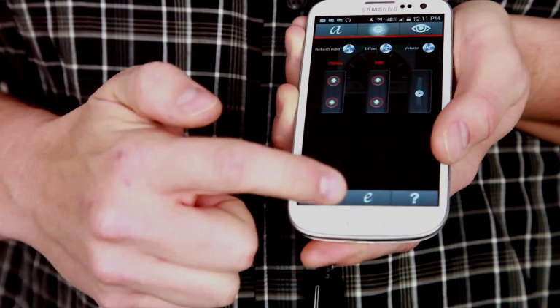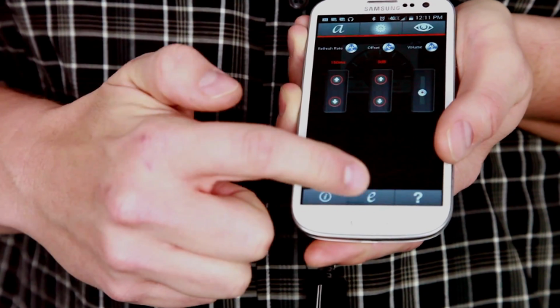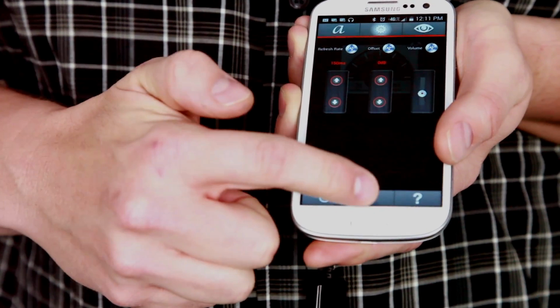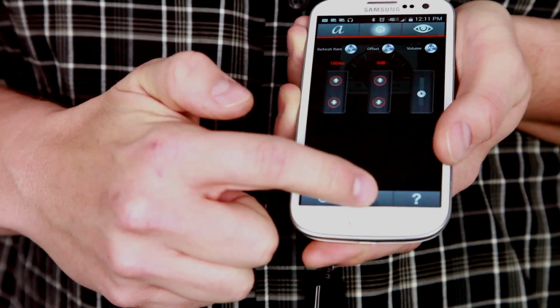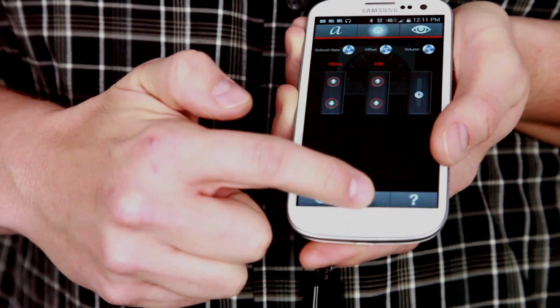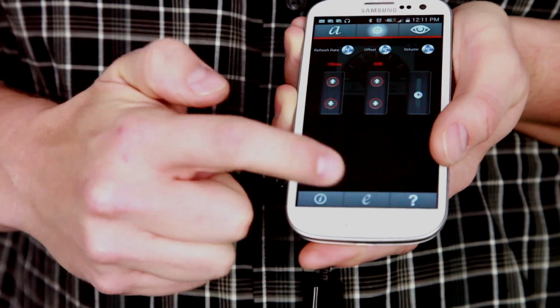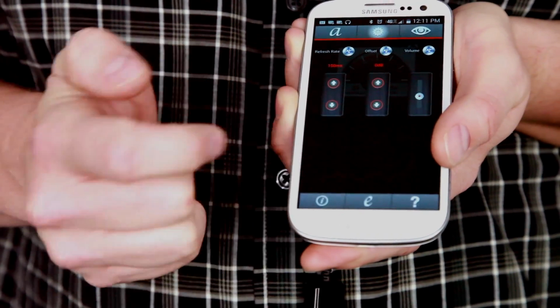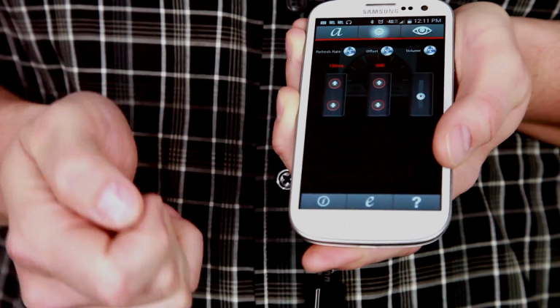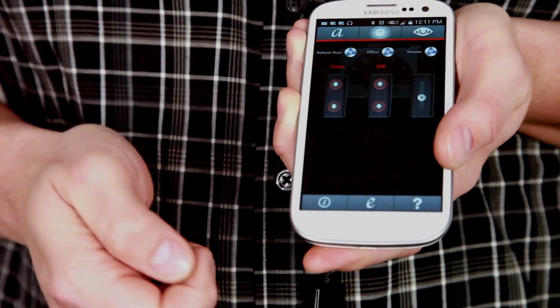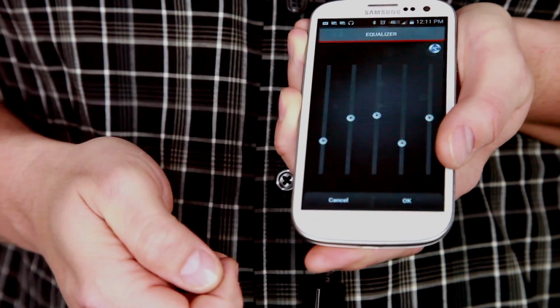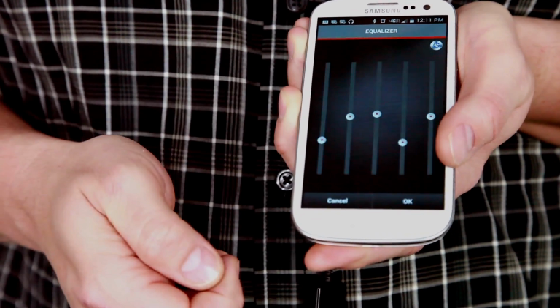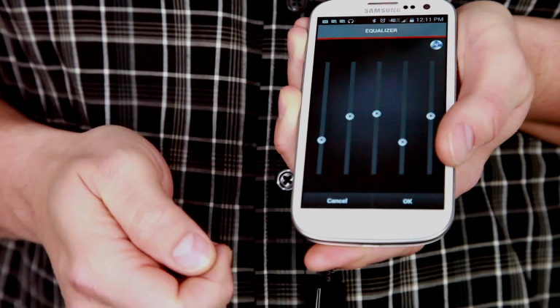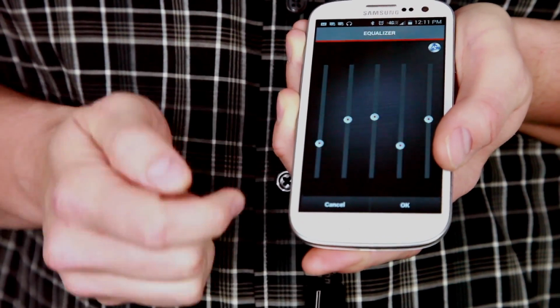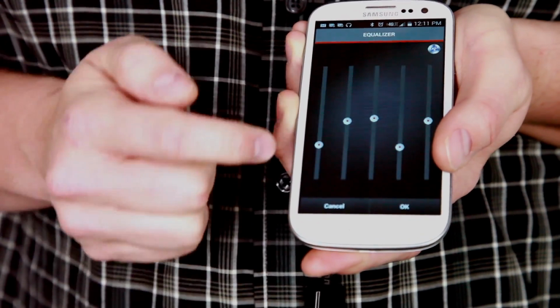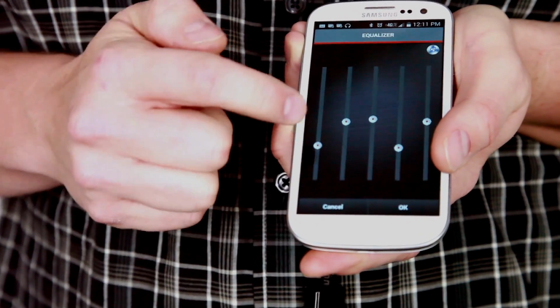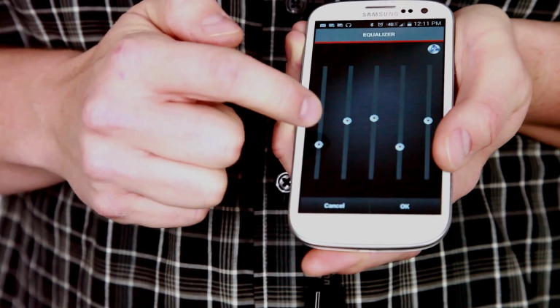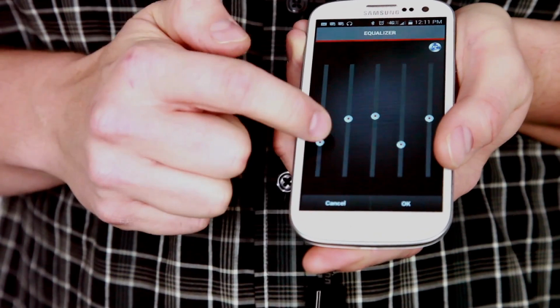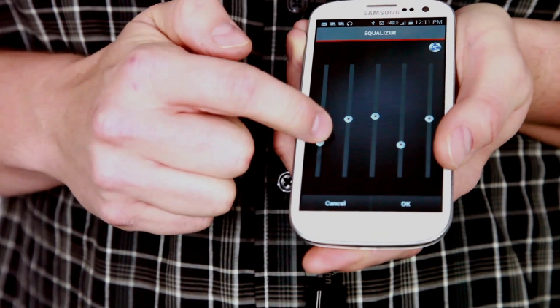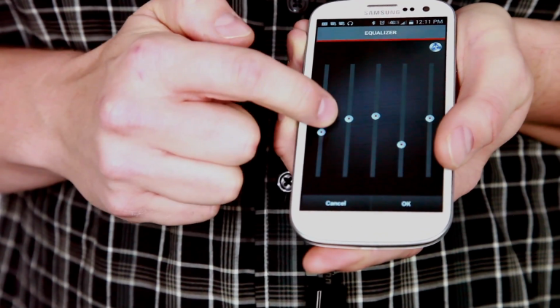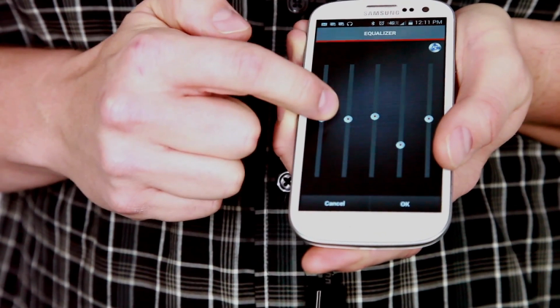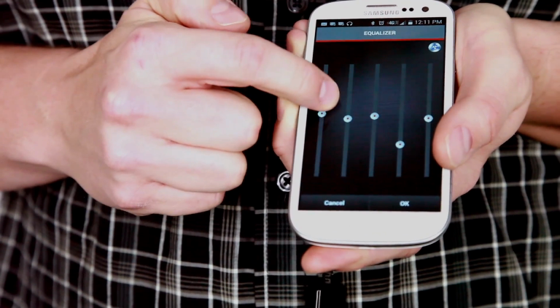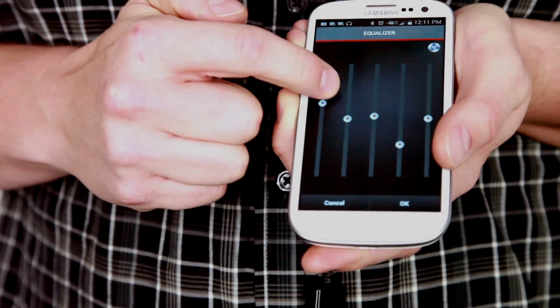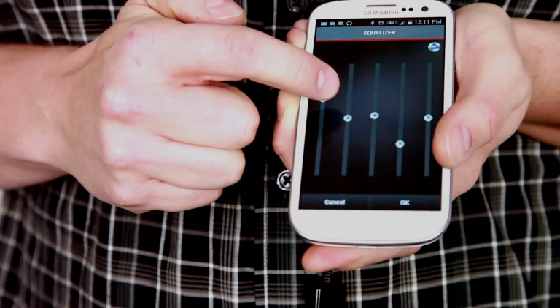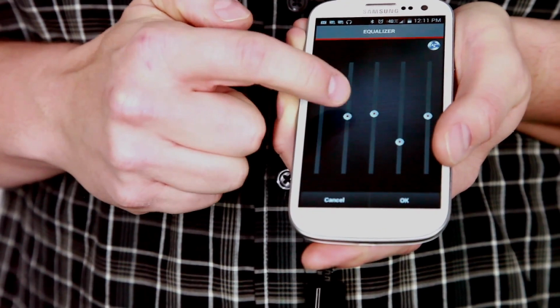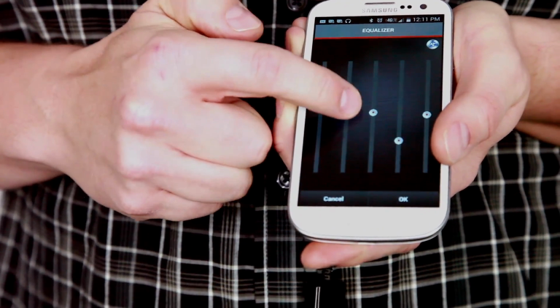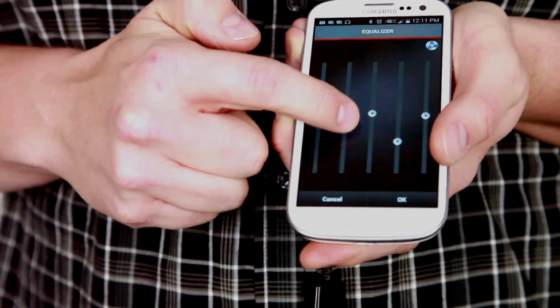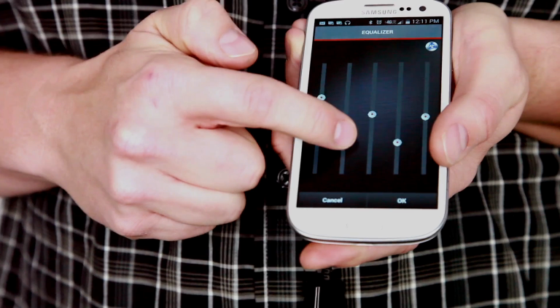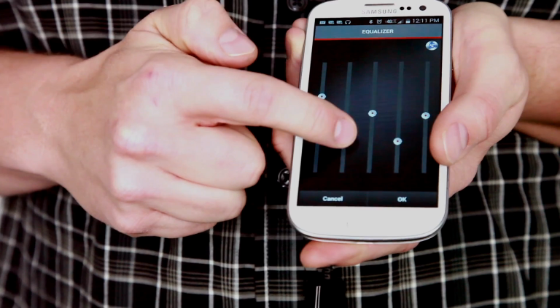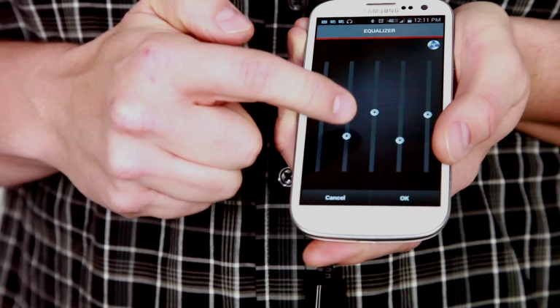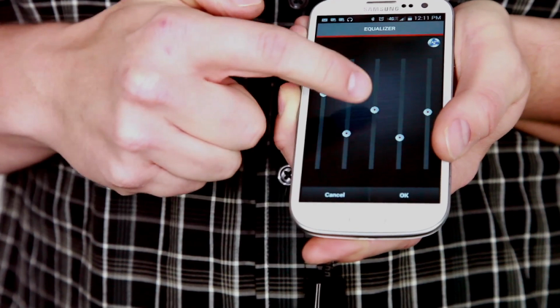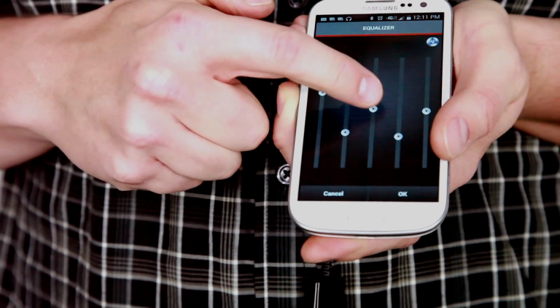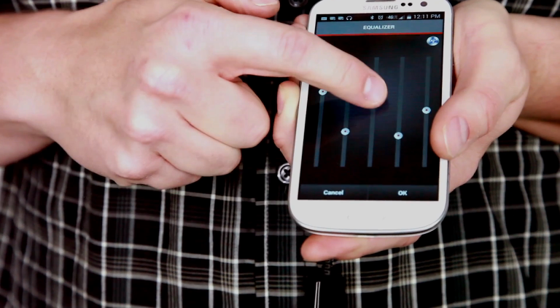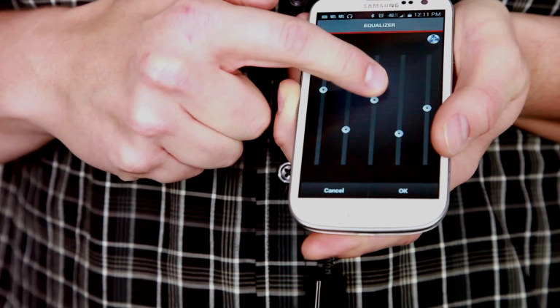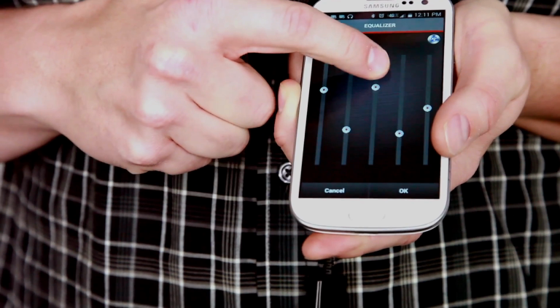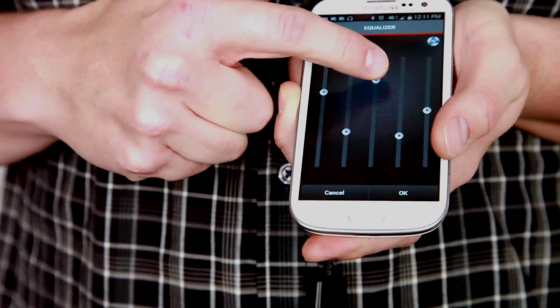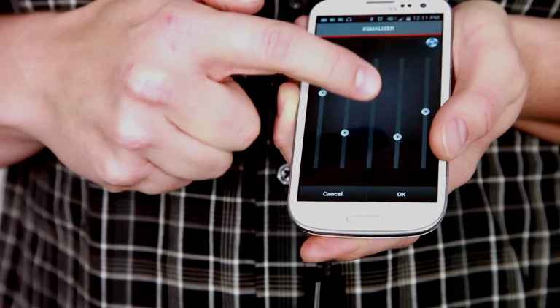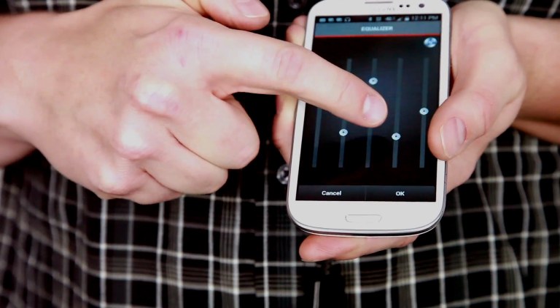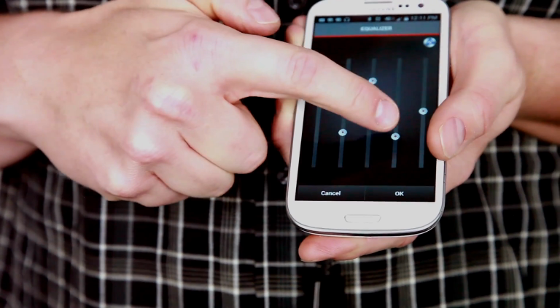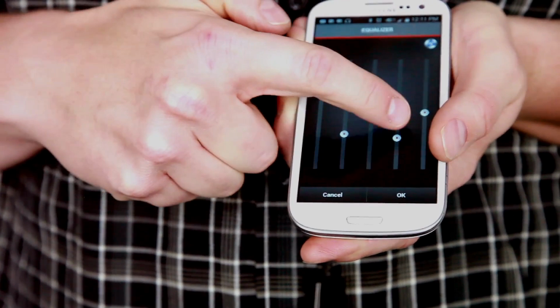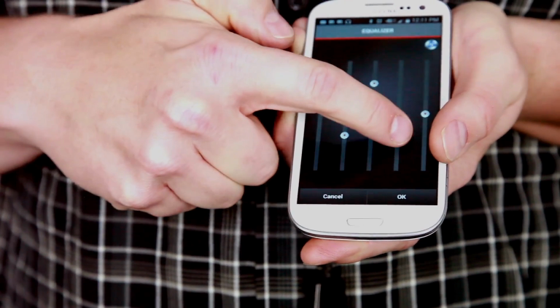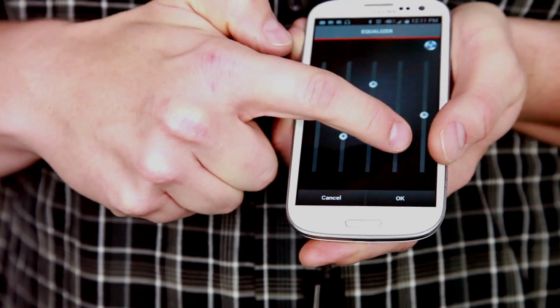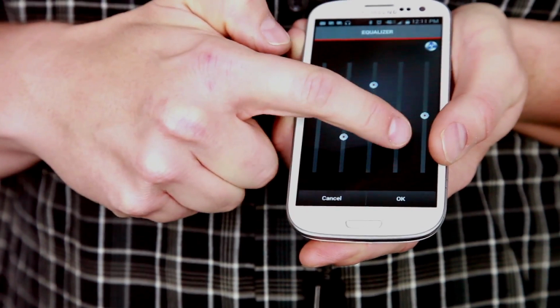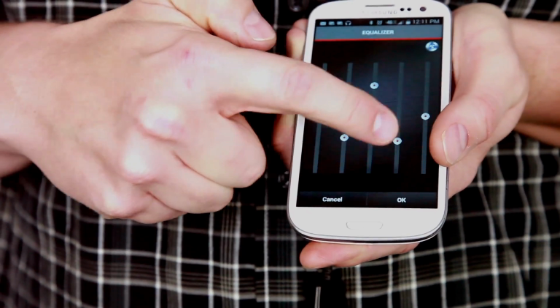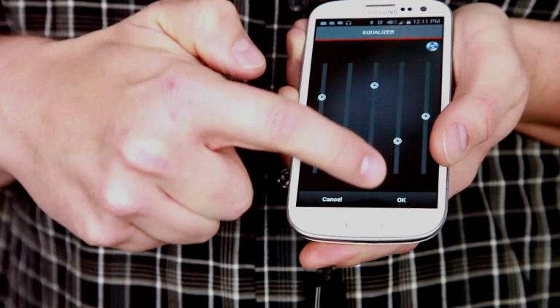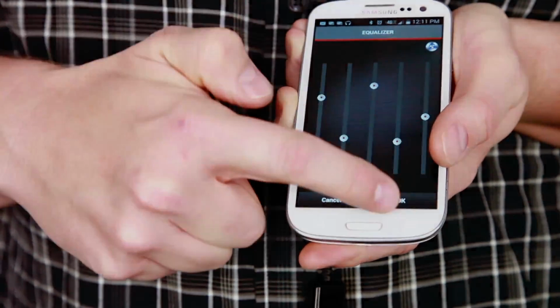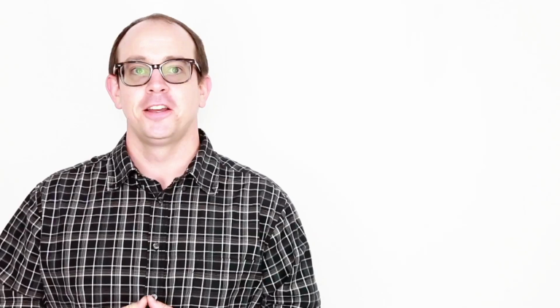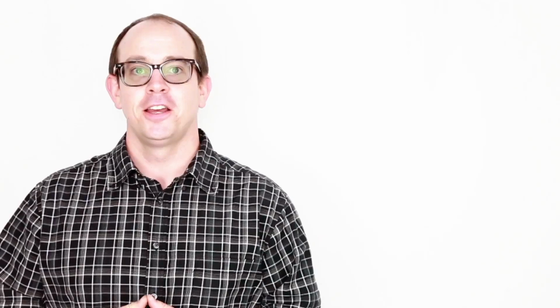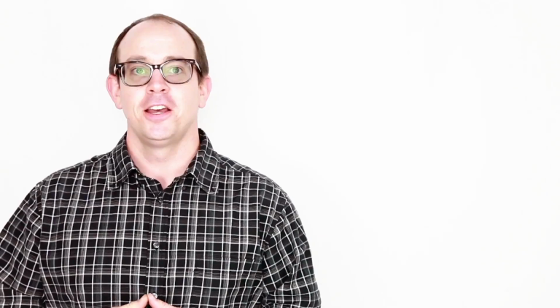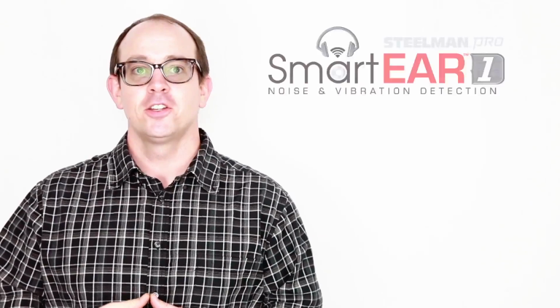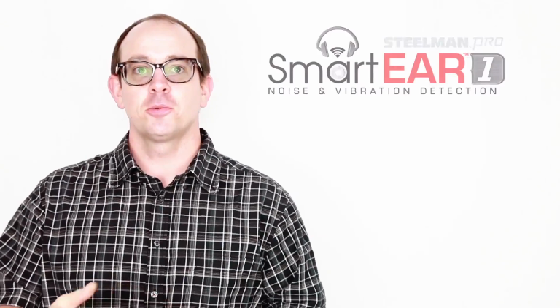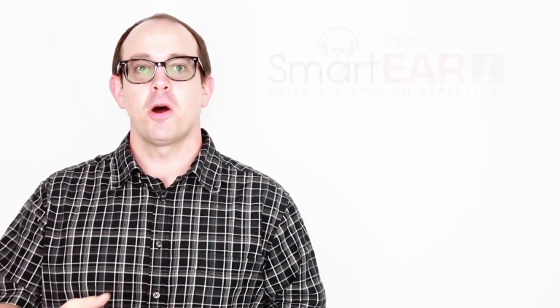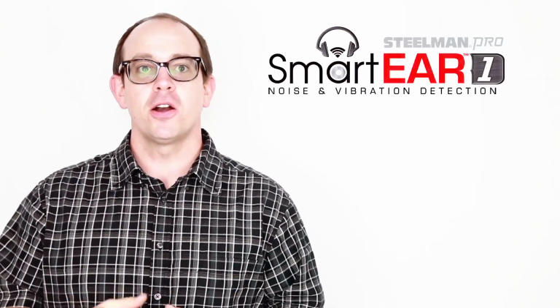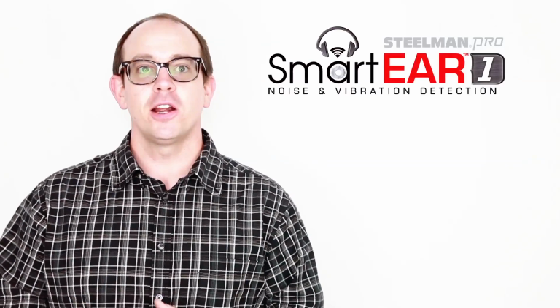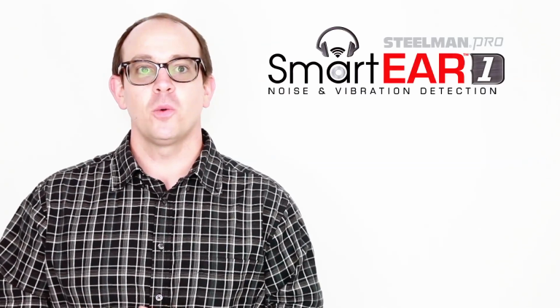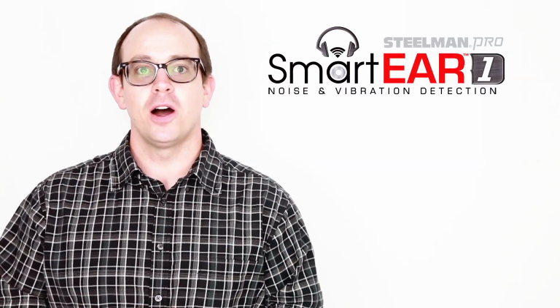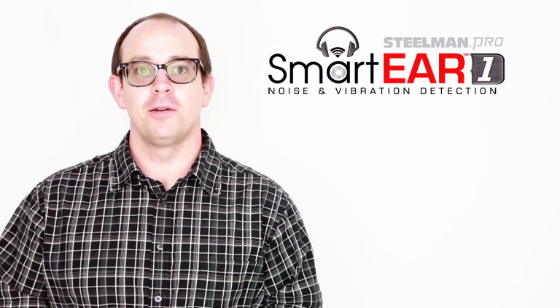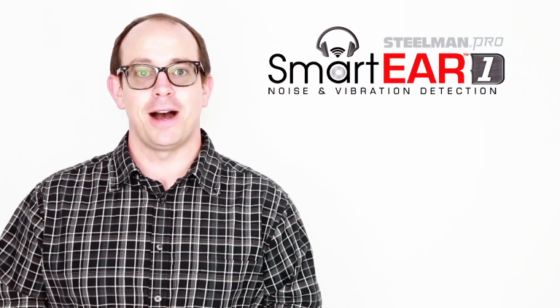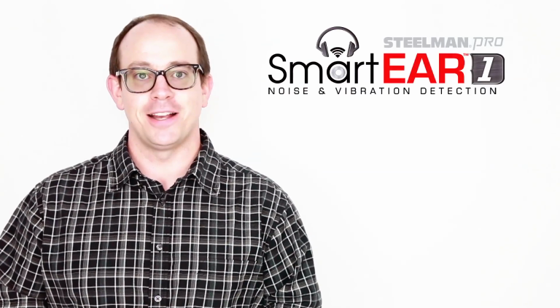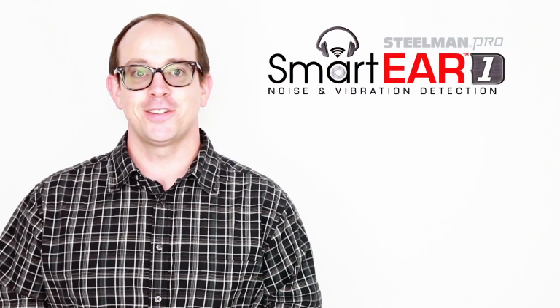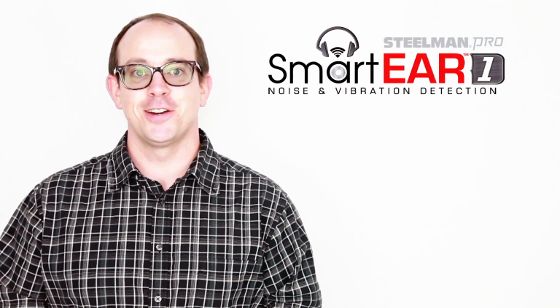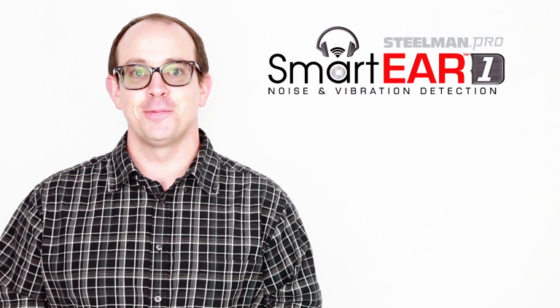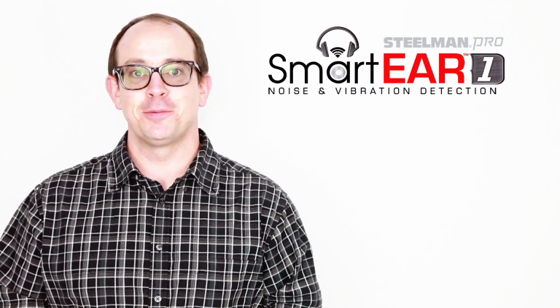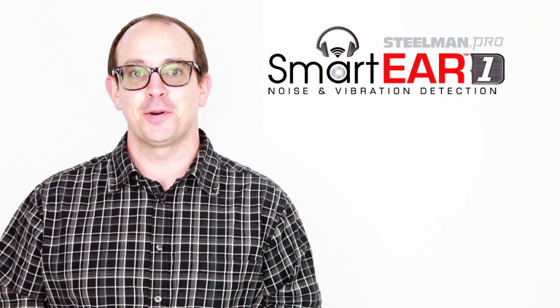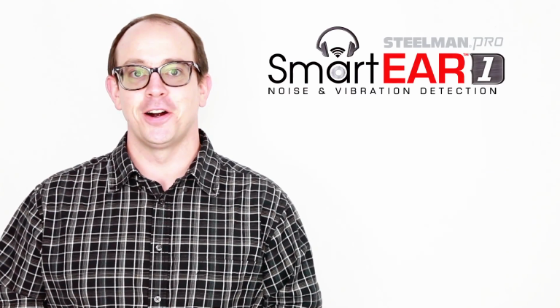SmartEar One also features an equalizer to help pinpoint noises. SmartEar One by Steelman Pro.